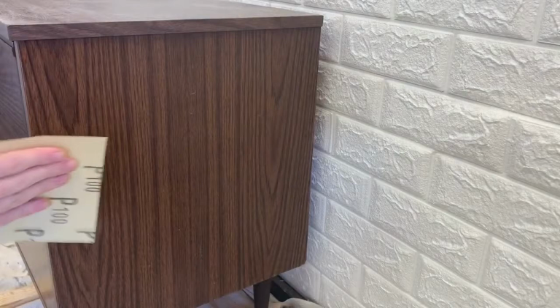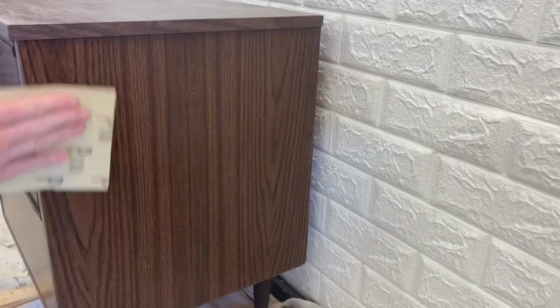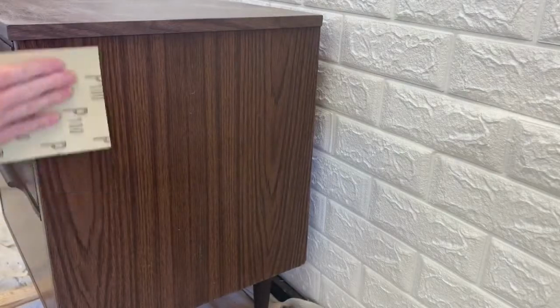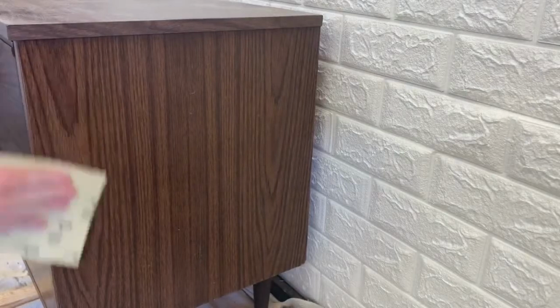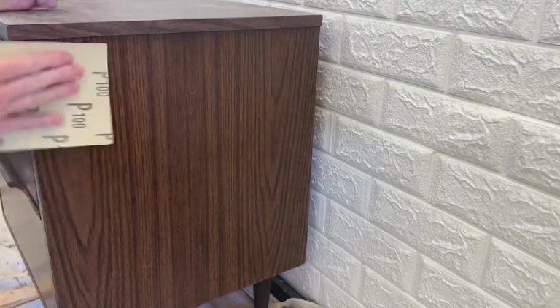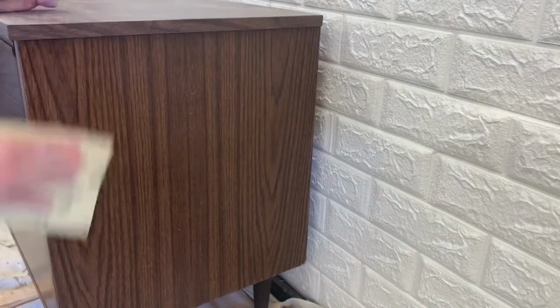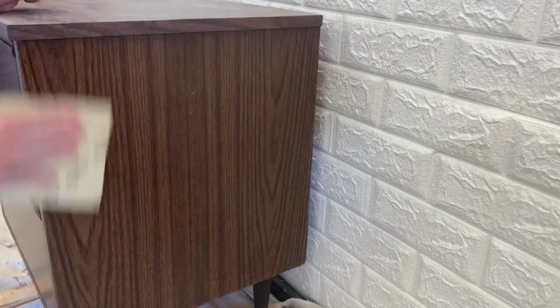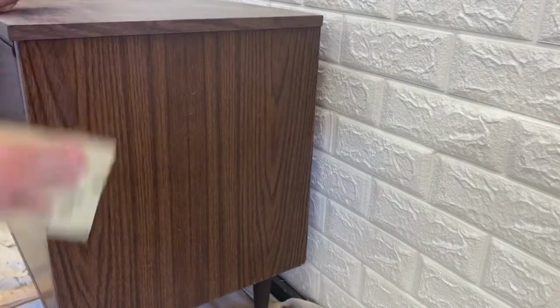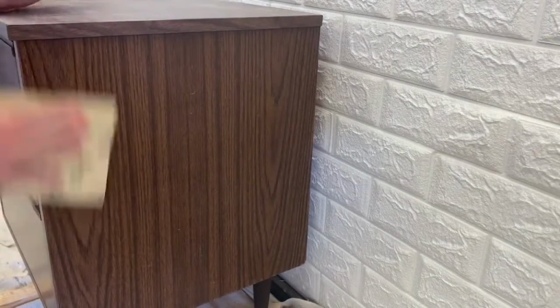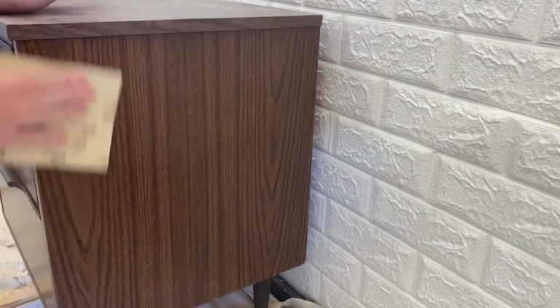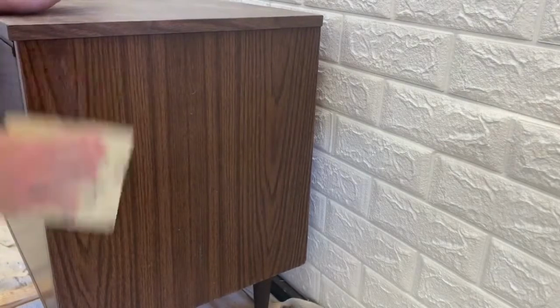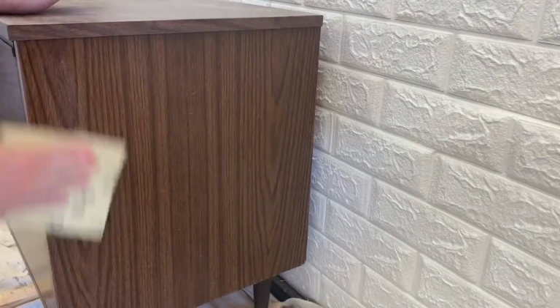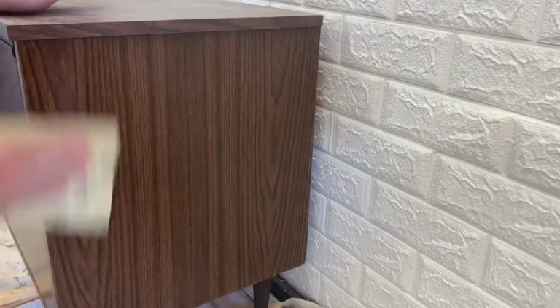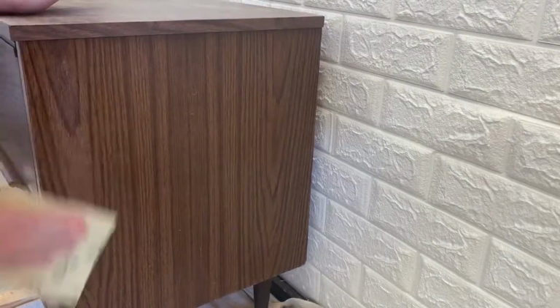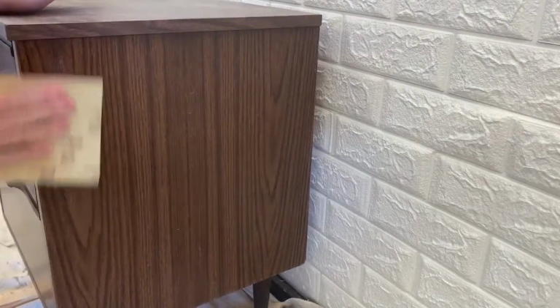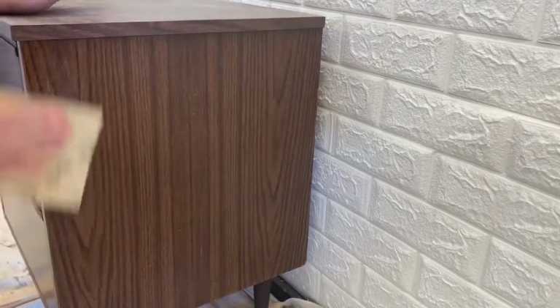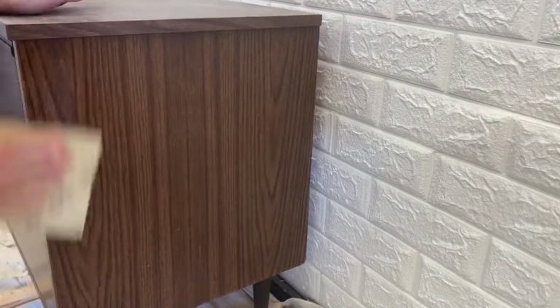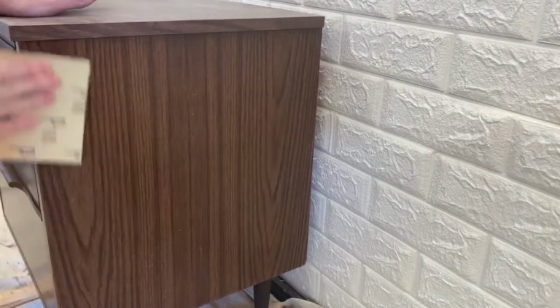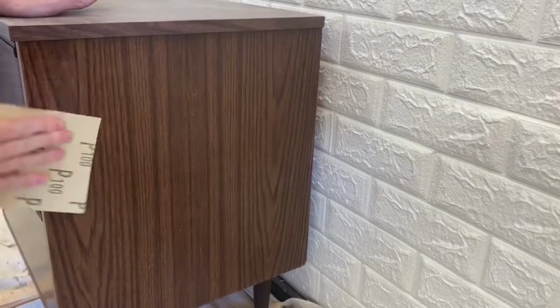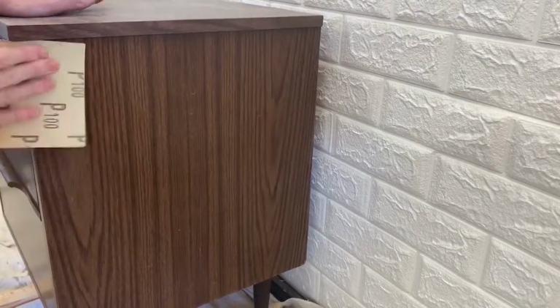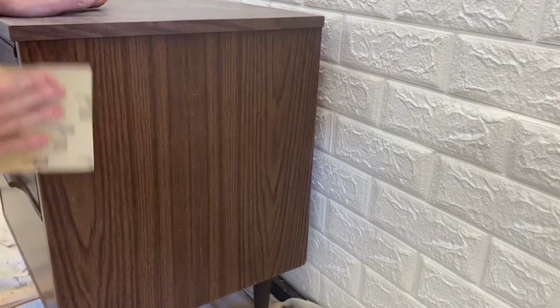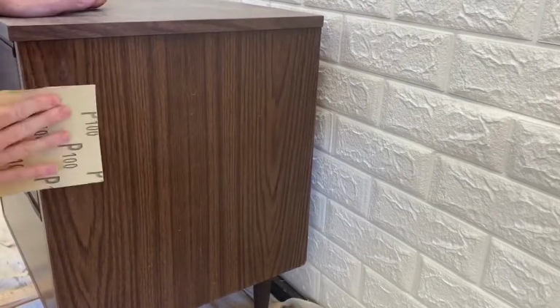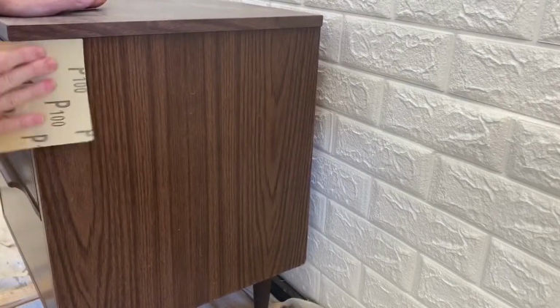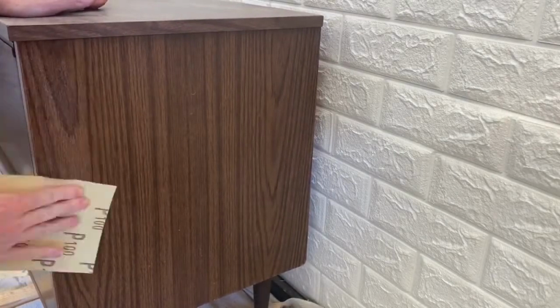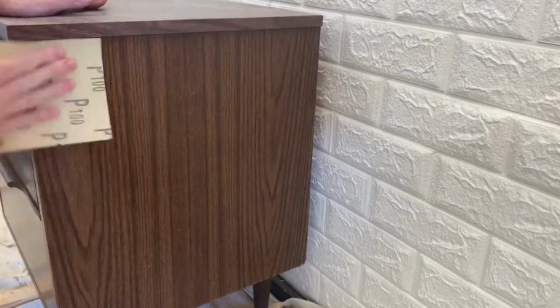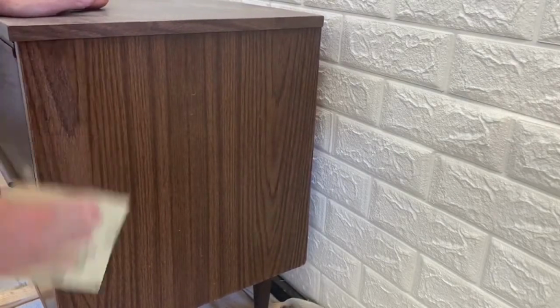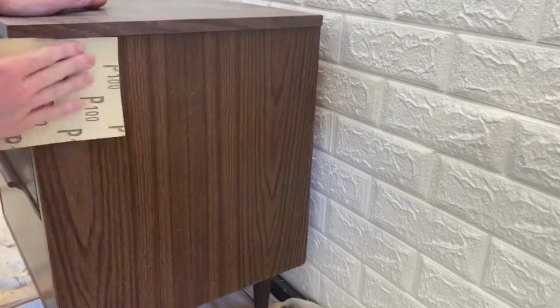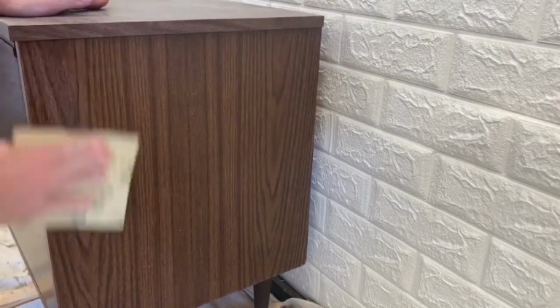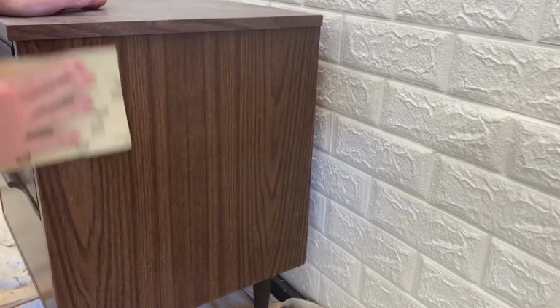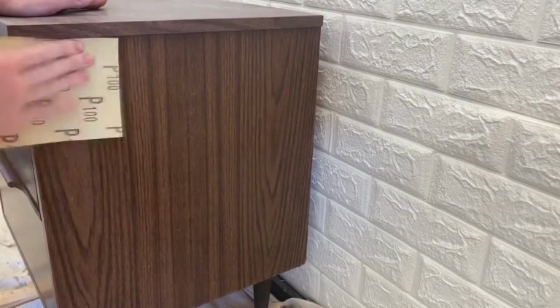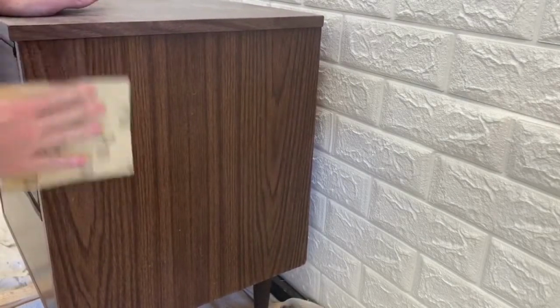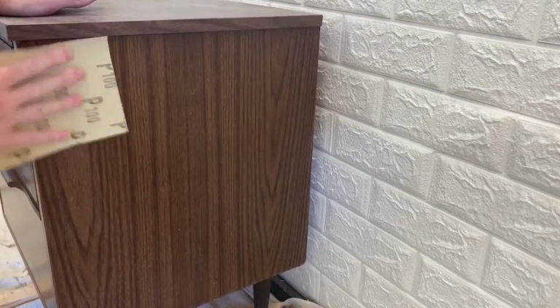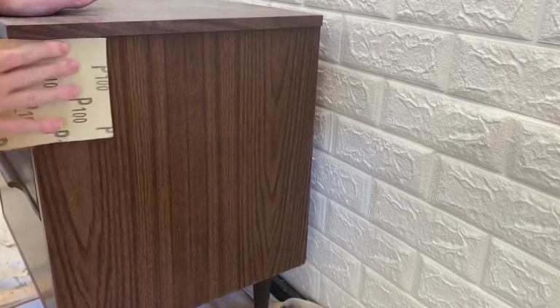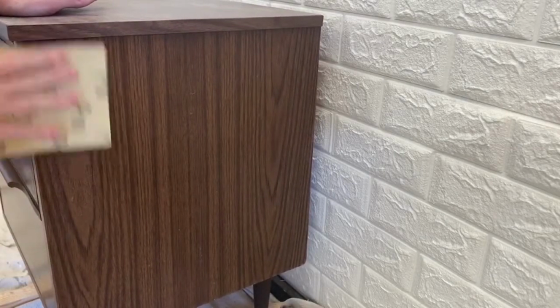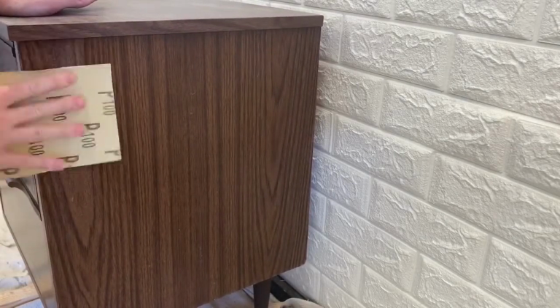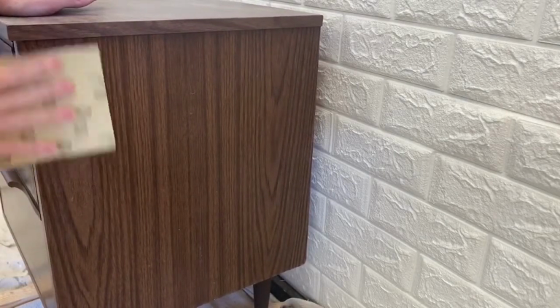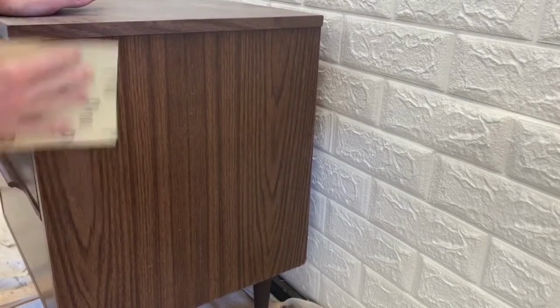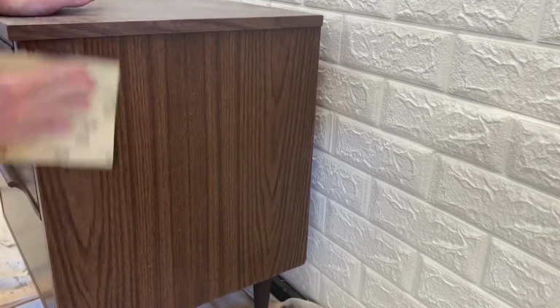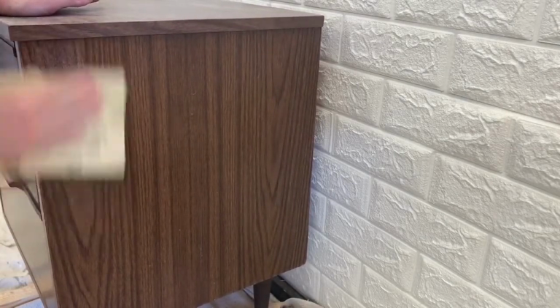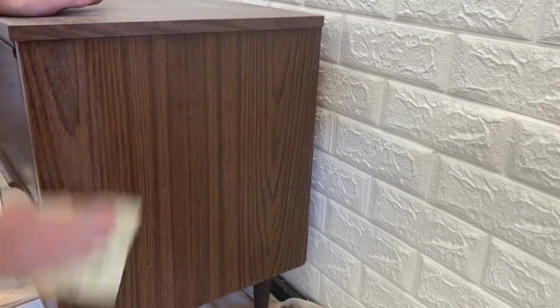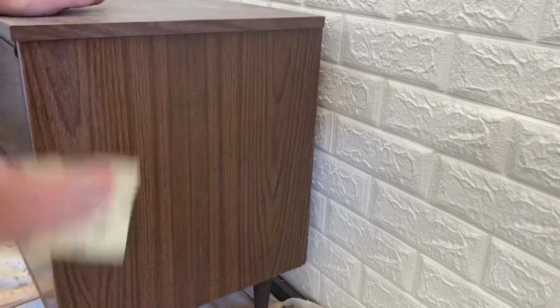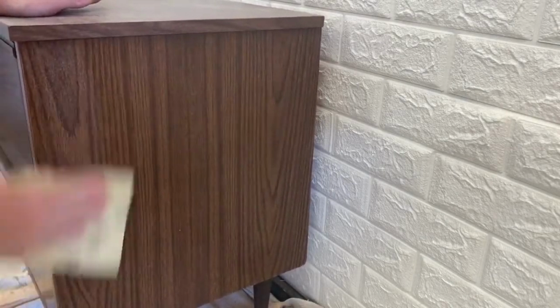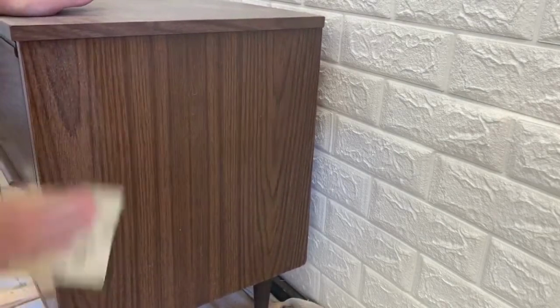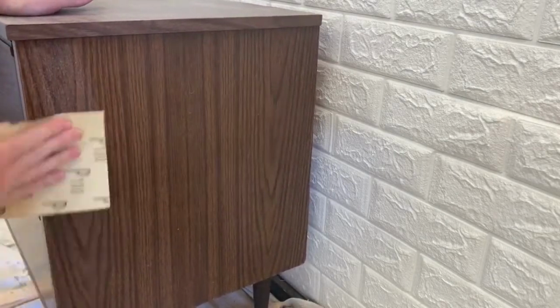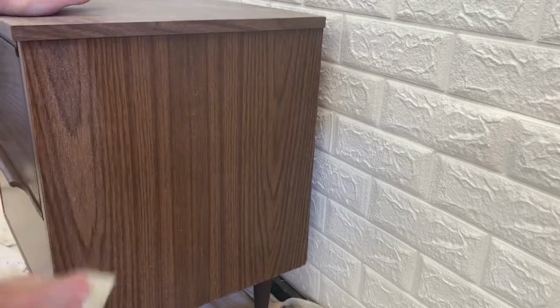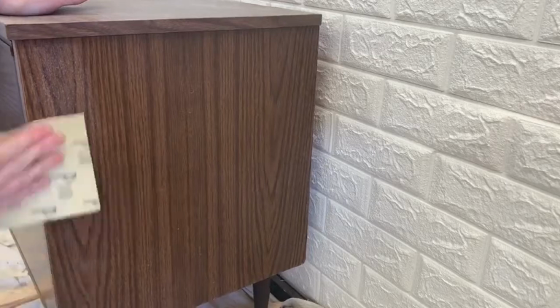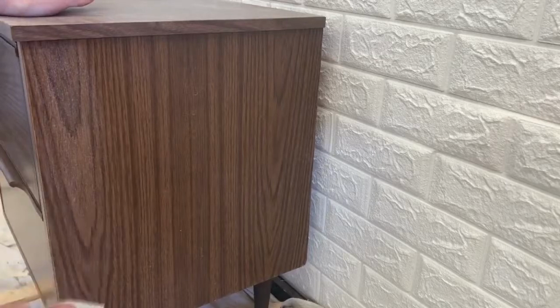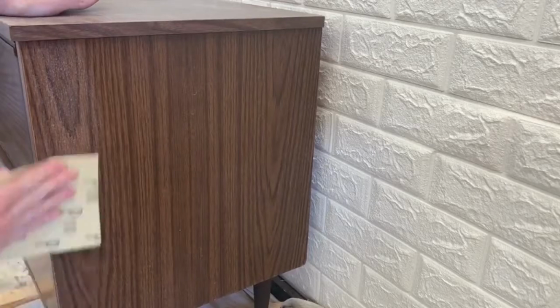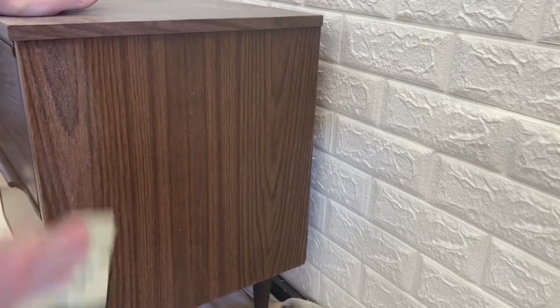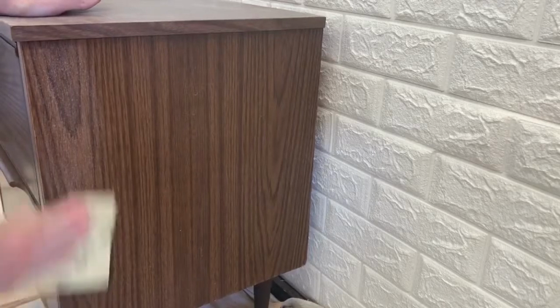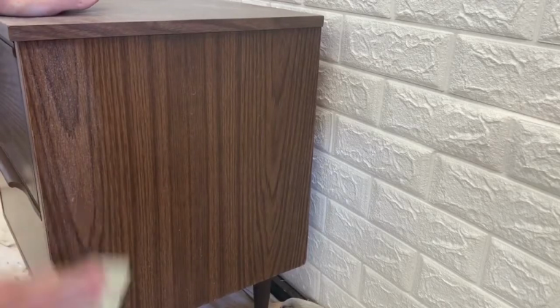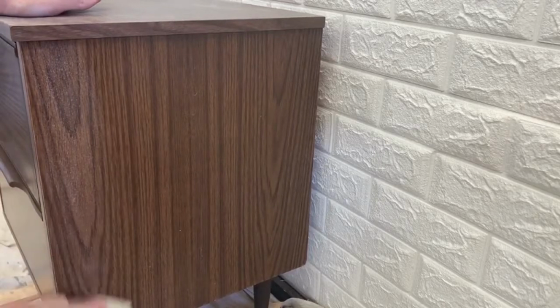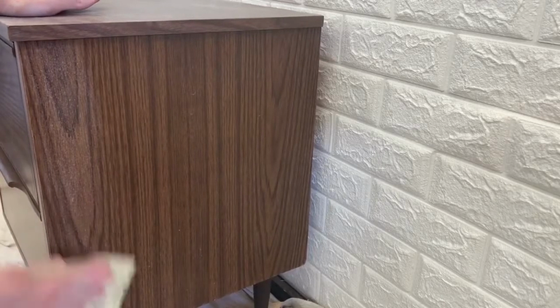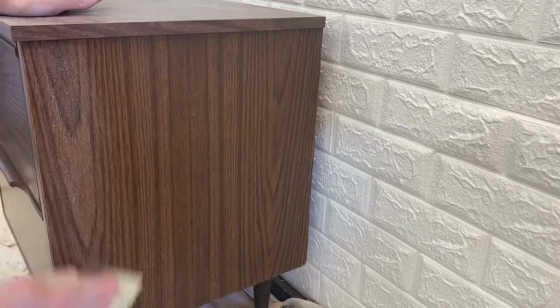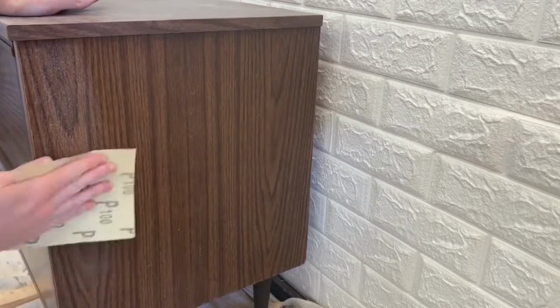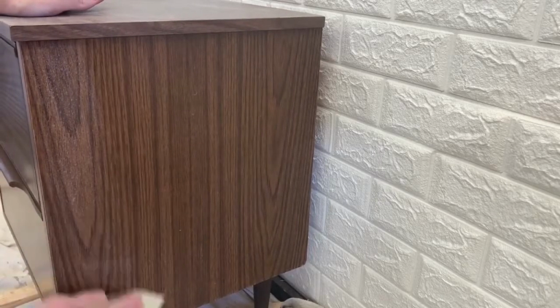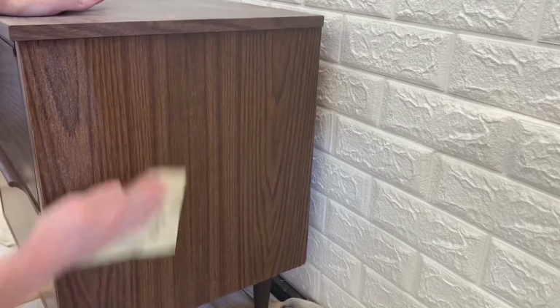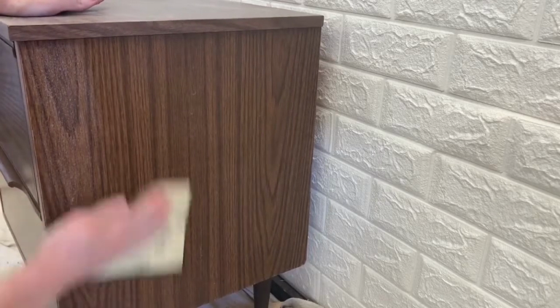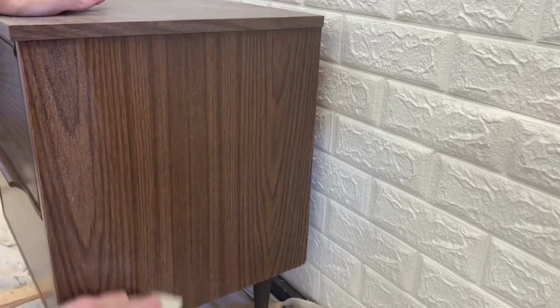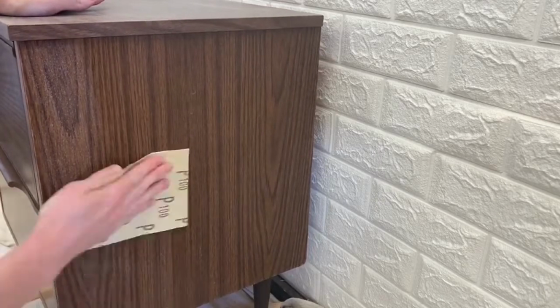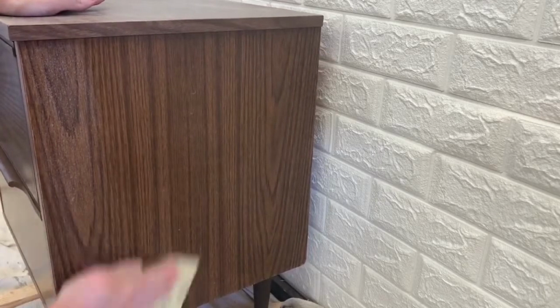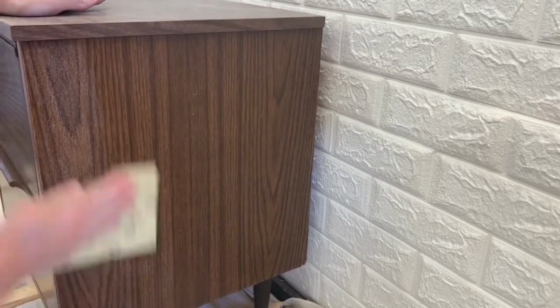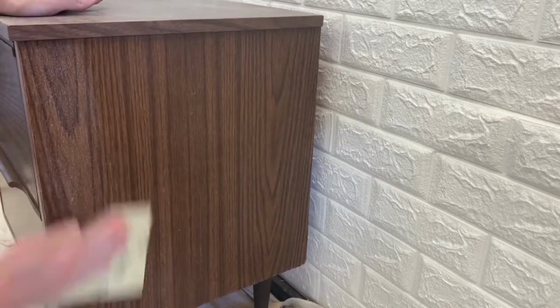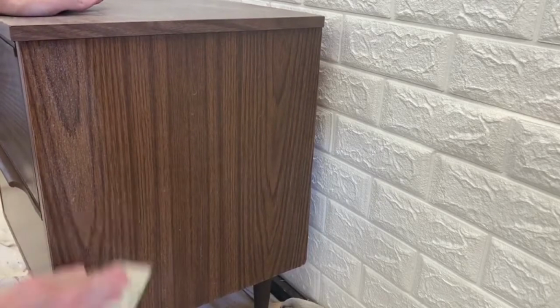I started by sanding the entire nightstand with 100 grit sandpaper. Laminate is very smooth, so sanding will help the paint stick.